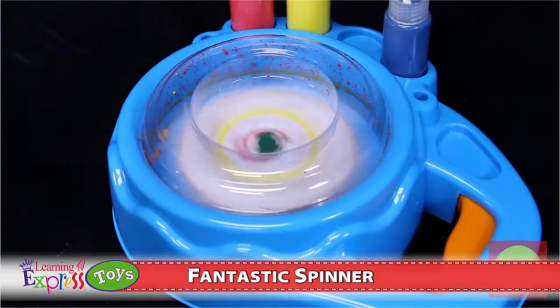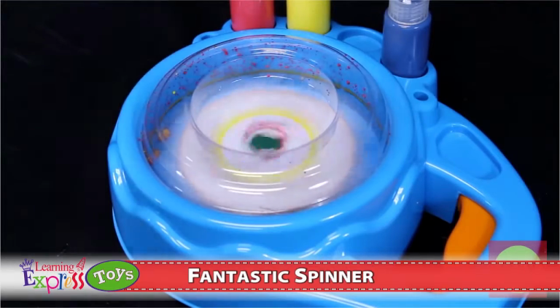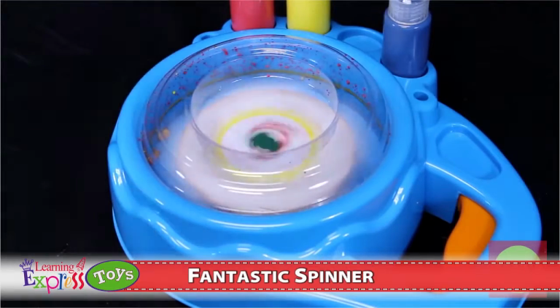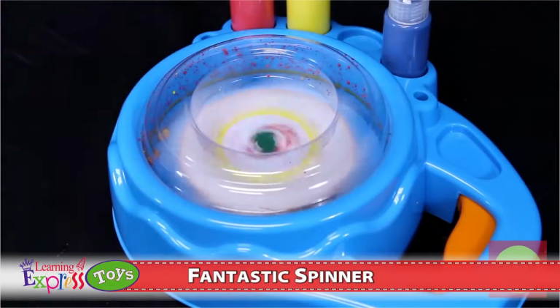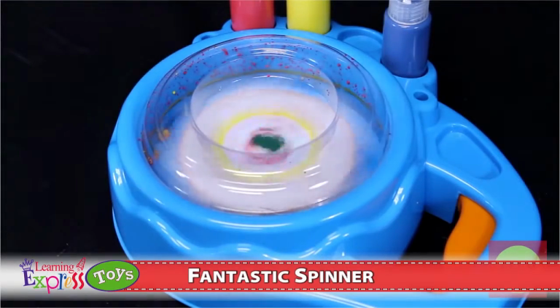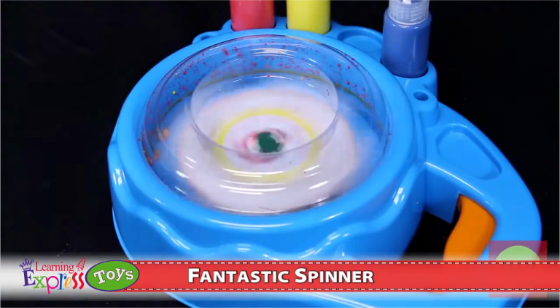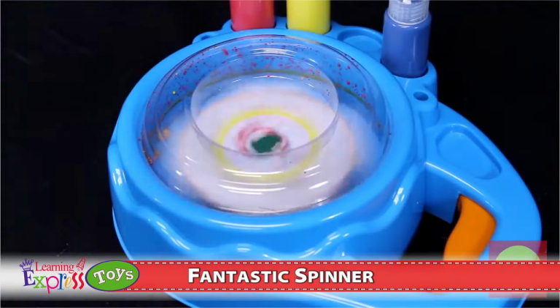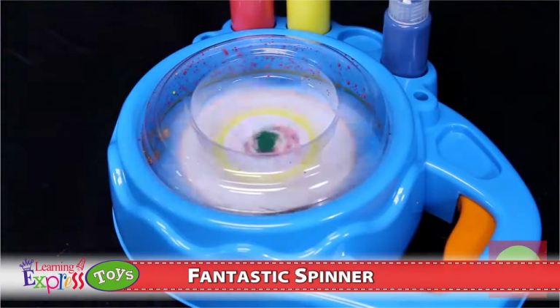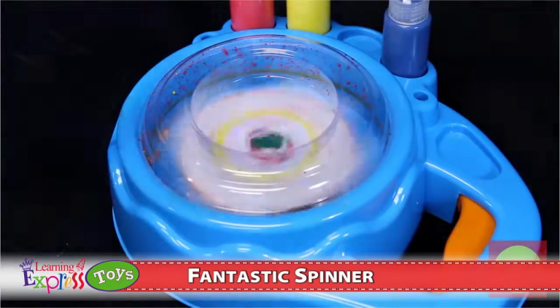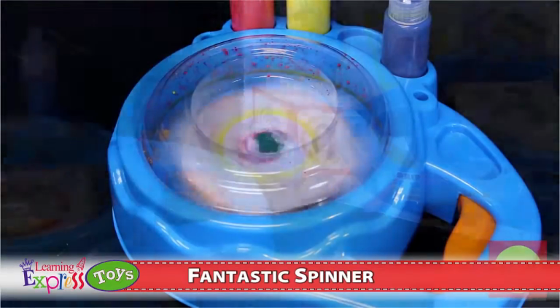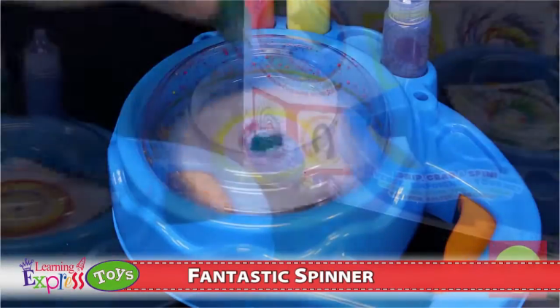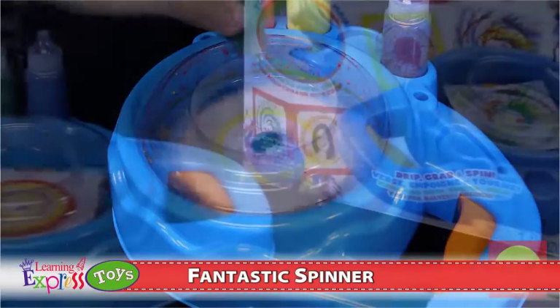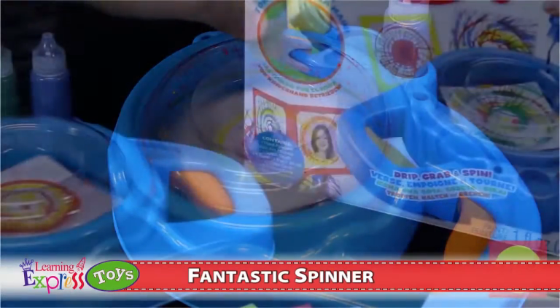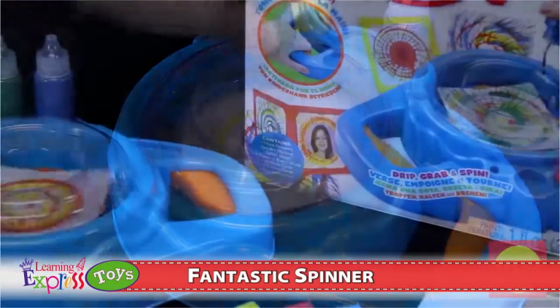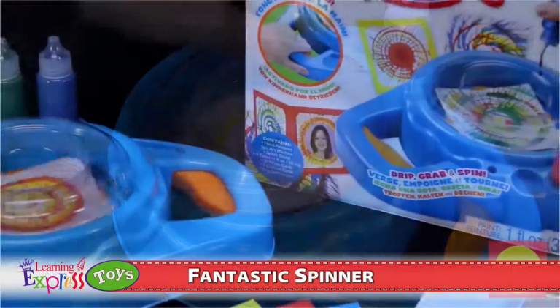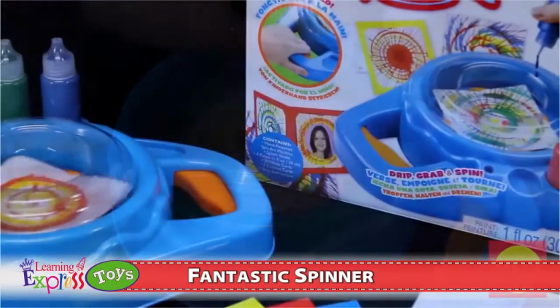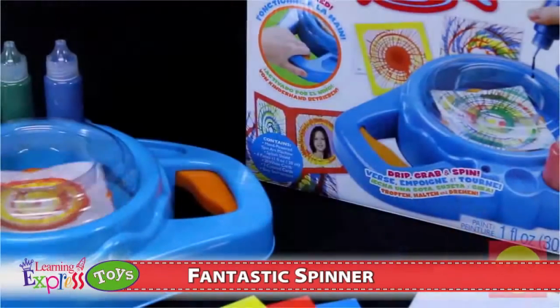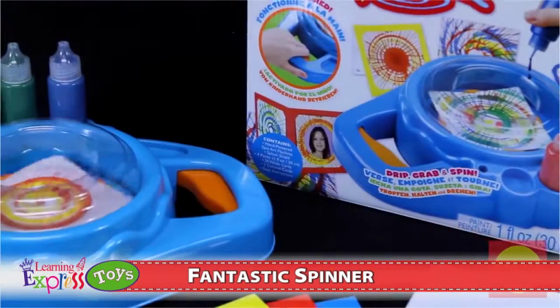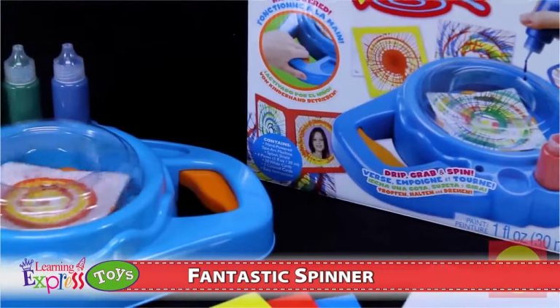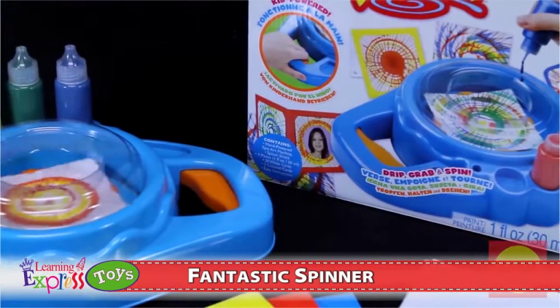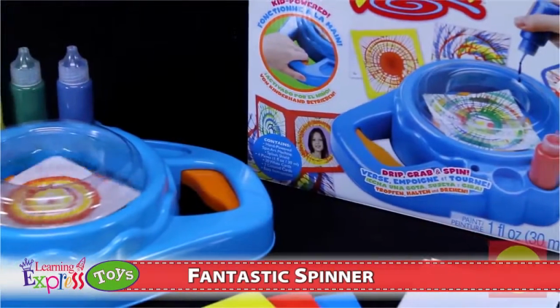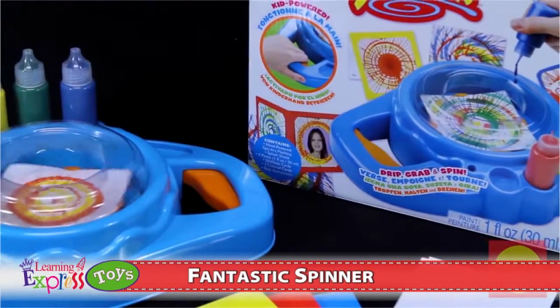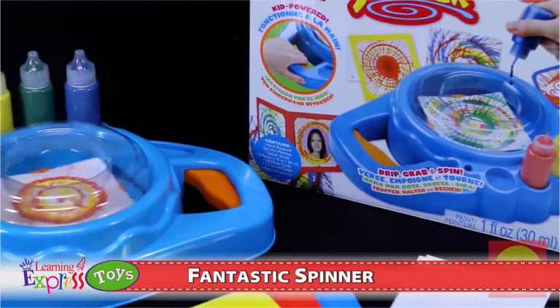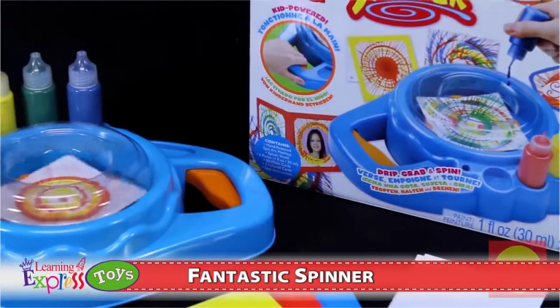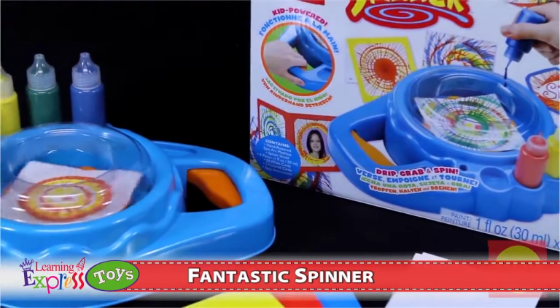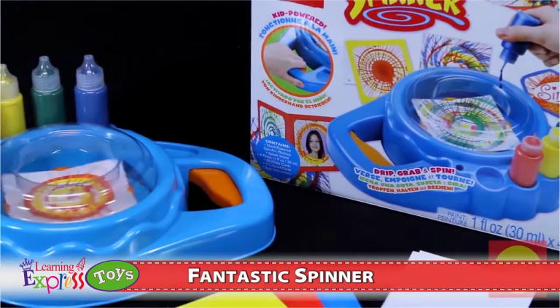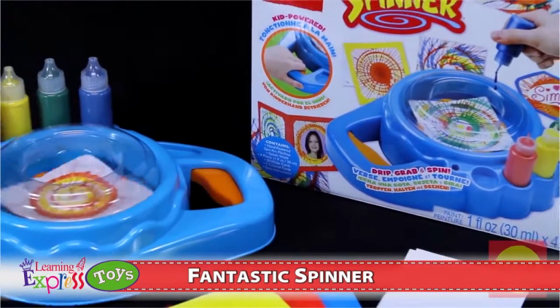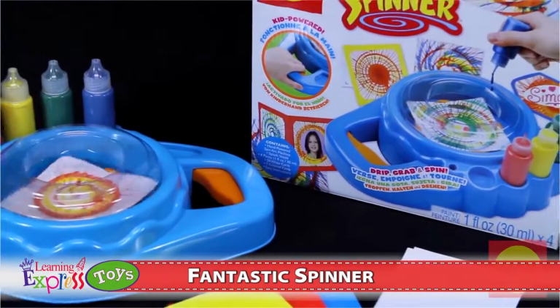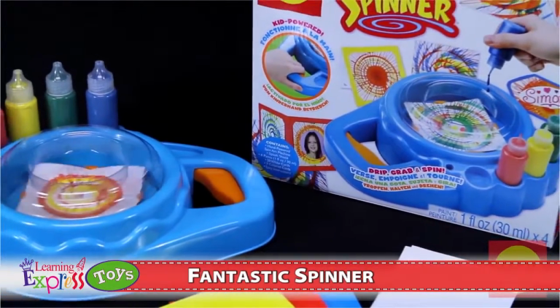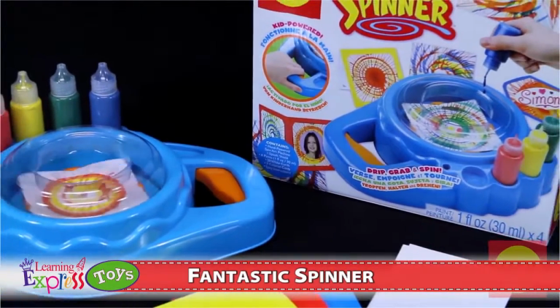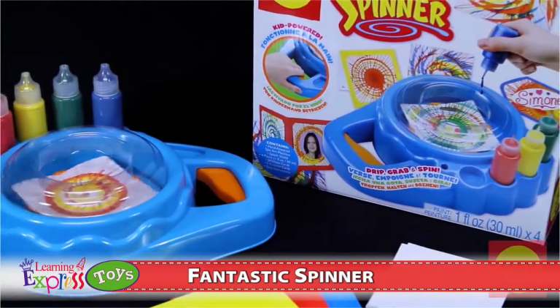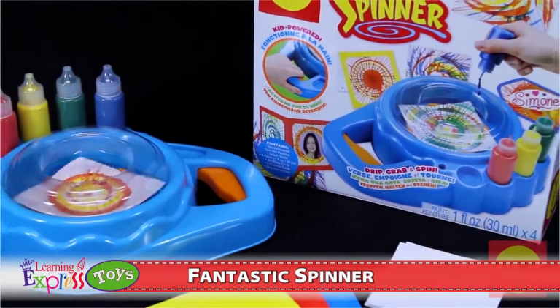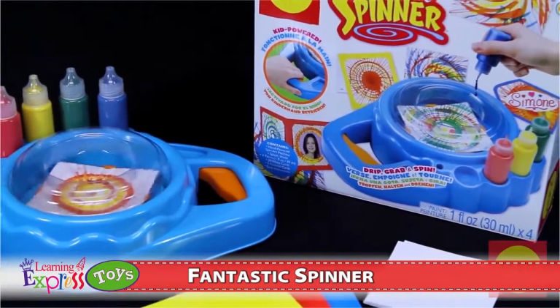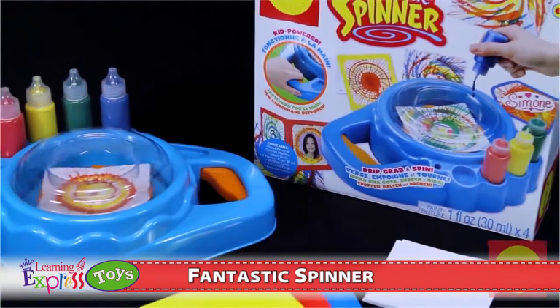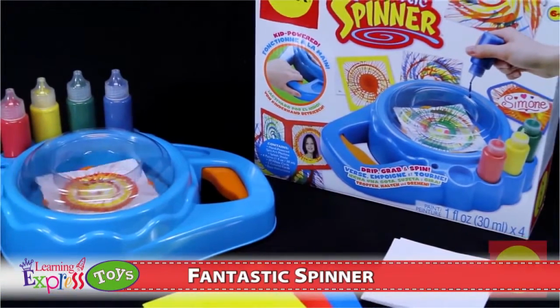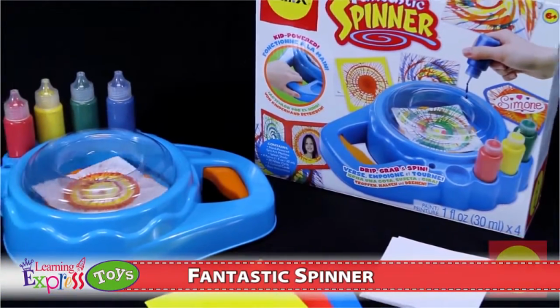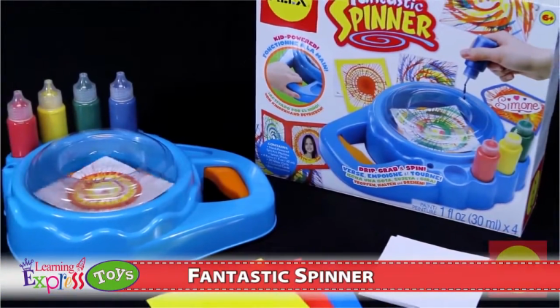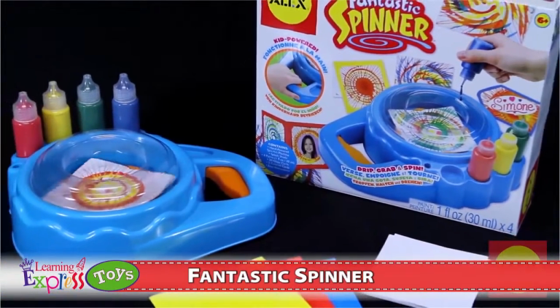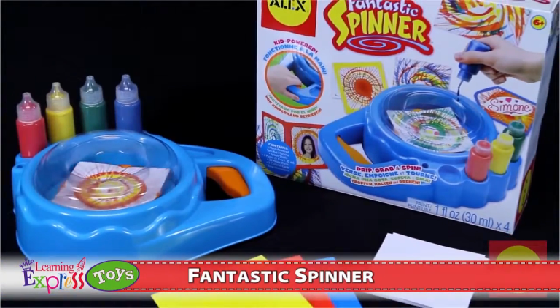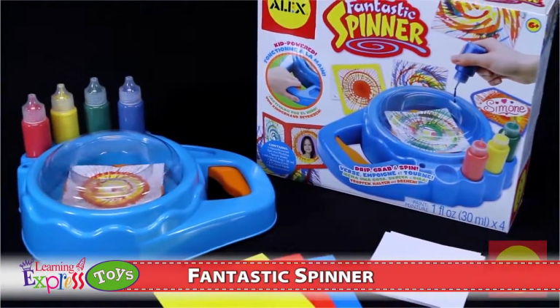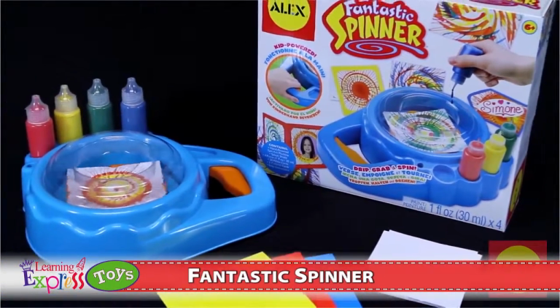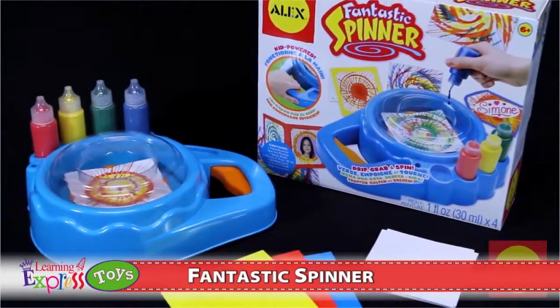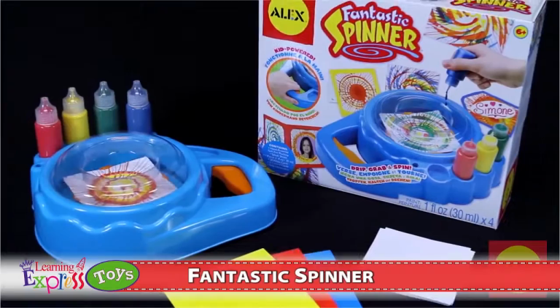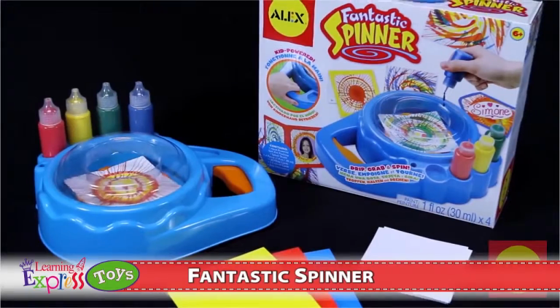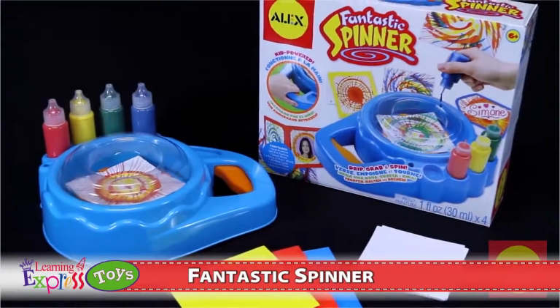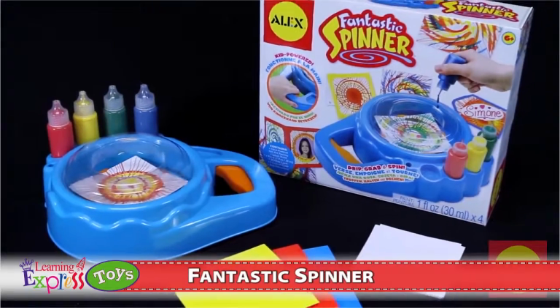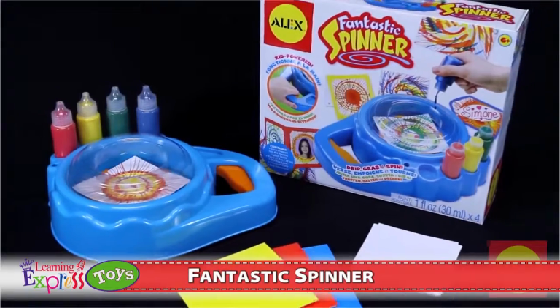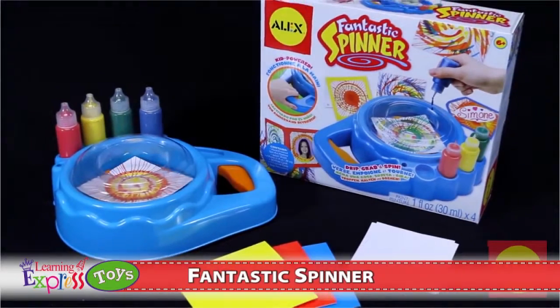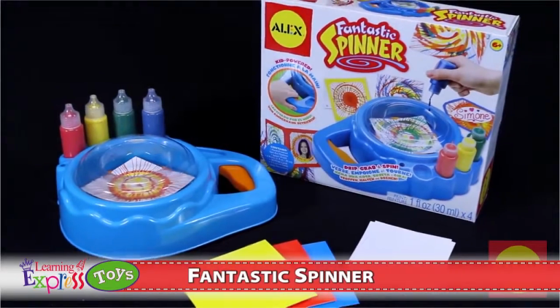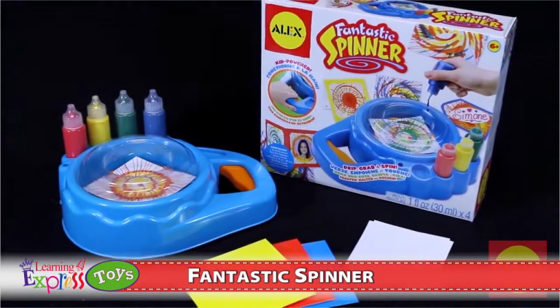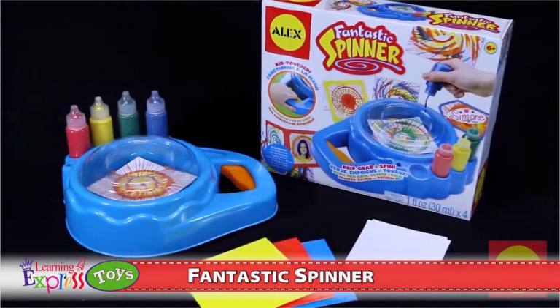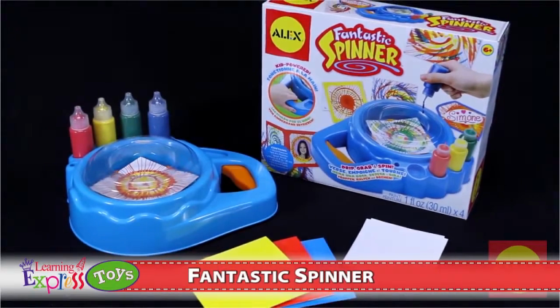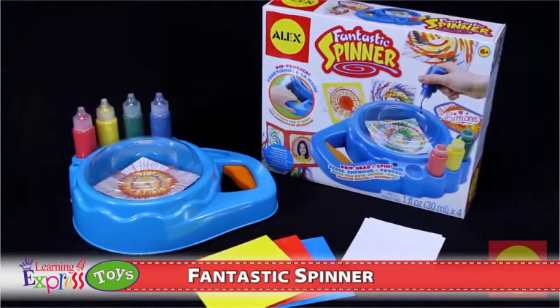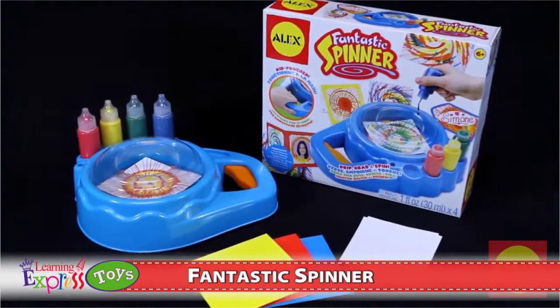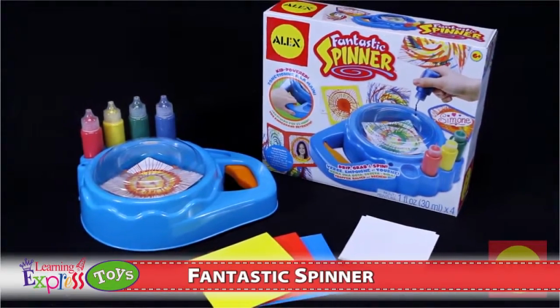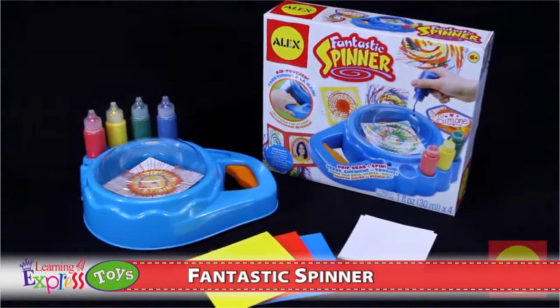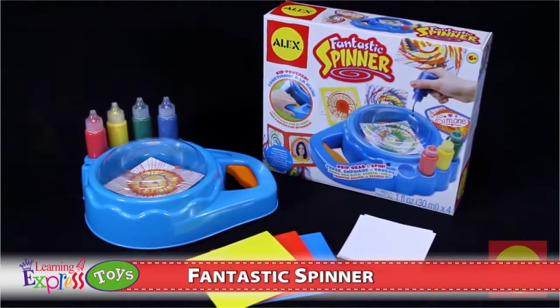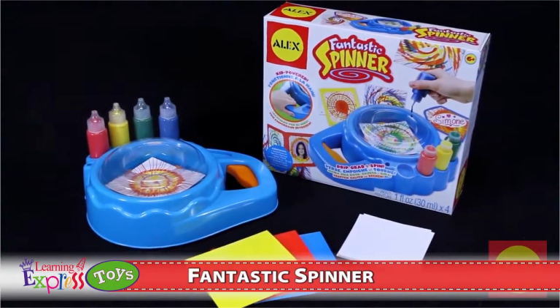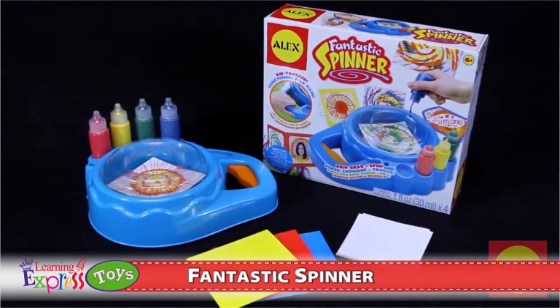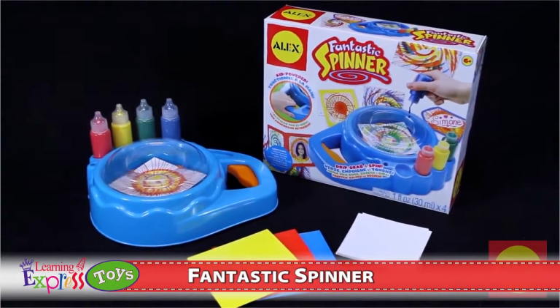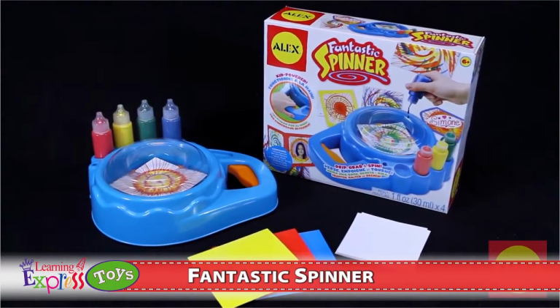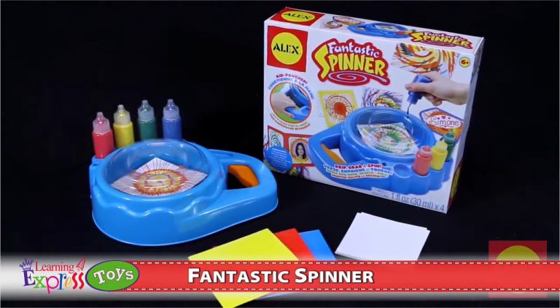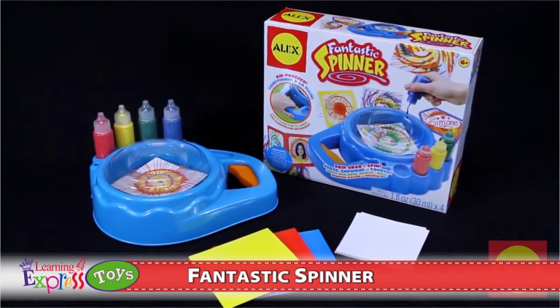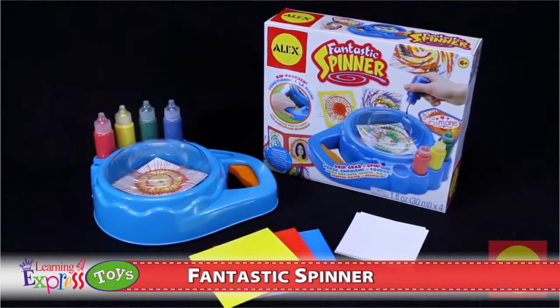Be sure to keep your fingers out of the spinner while it's spinning. Paint is permanent and may stain. Please protect your clothing and work area. Adult supervision is recommended.